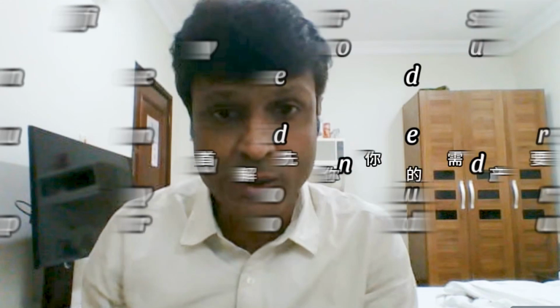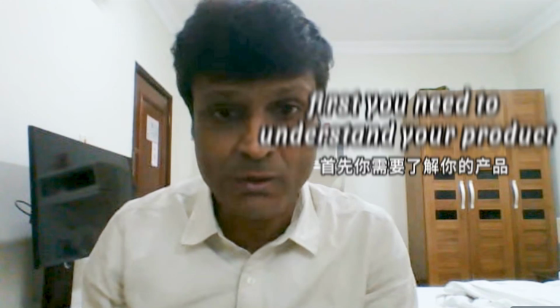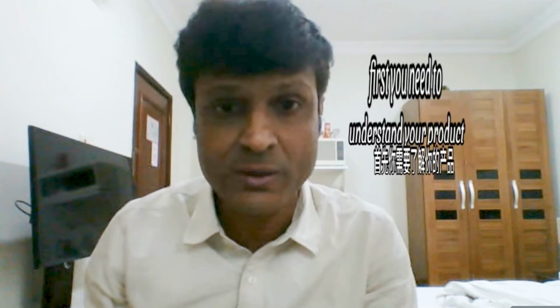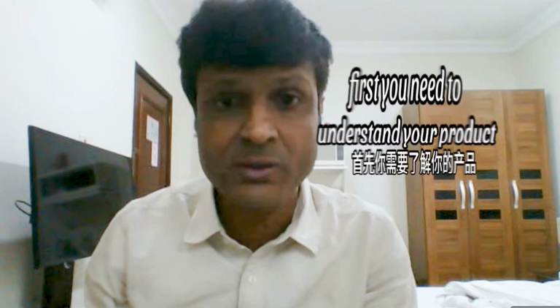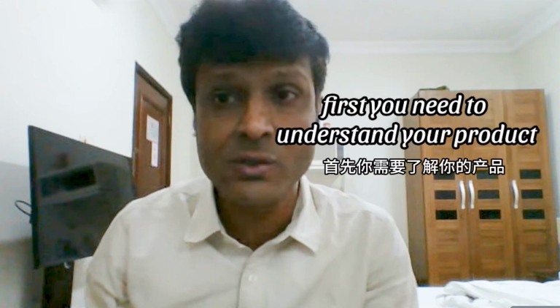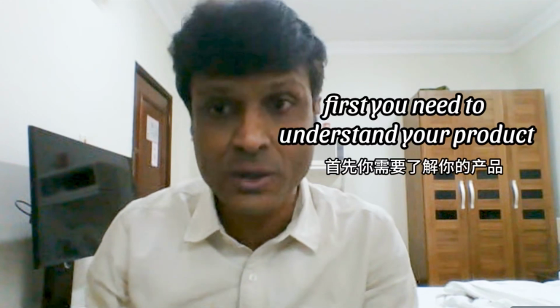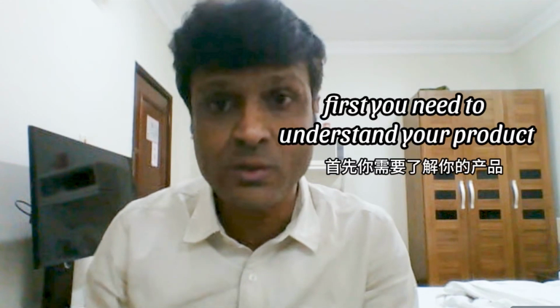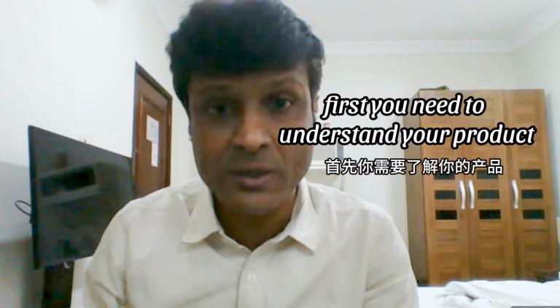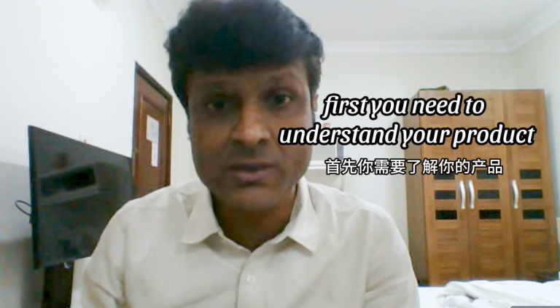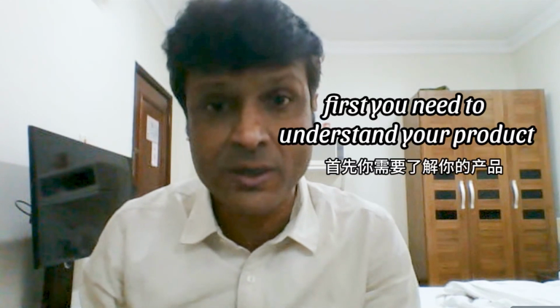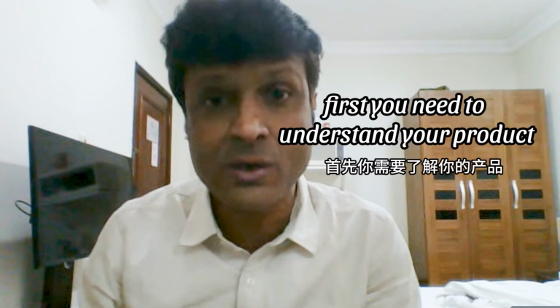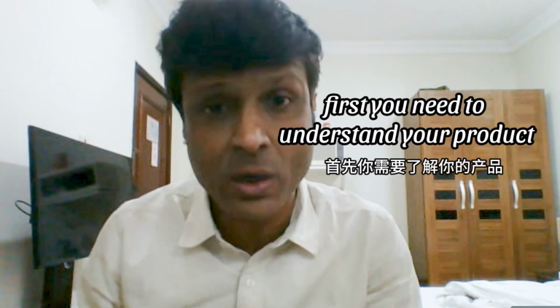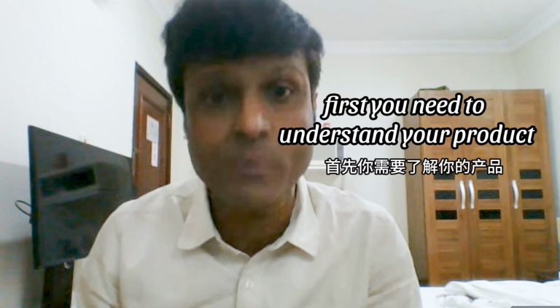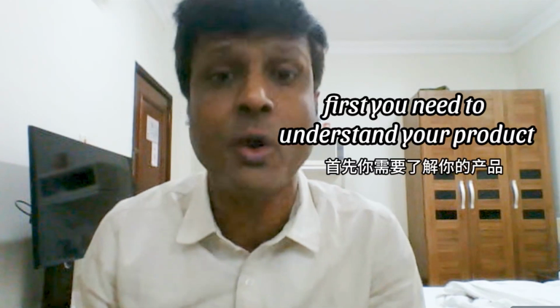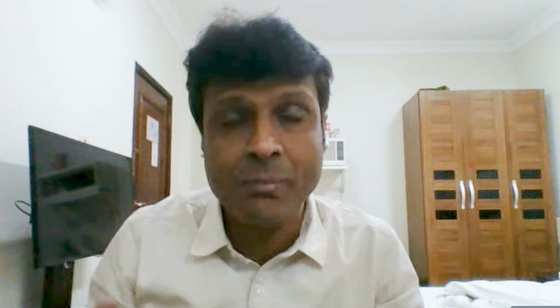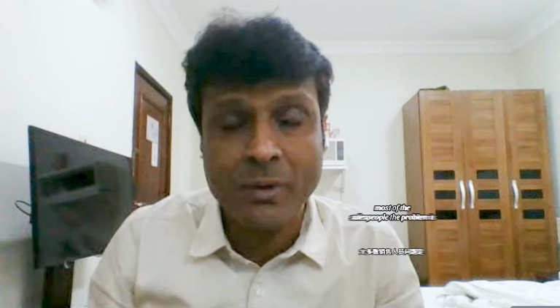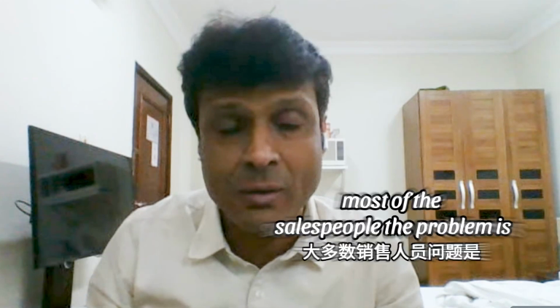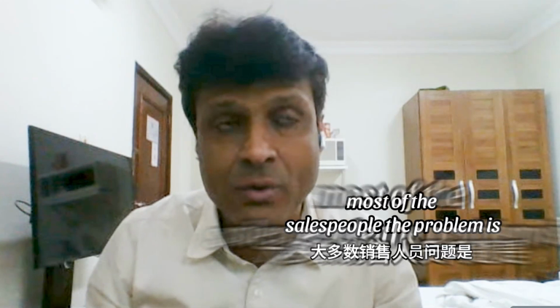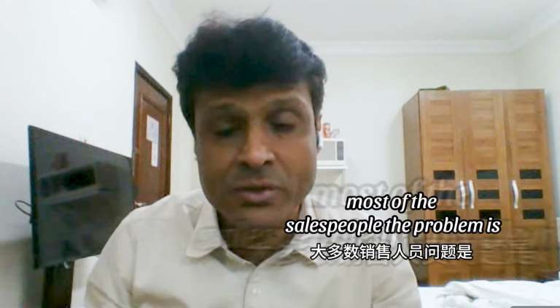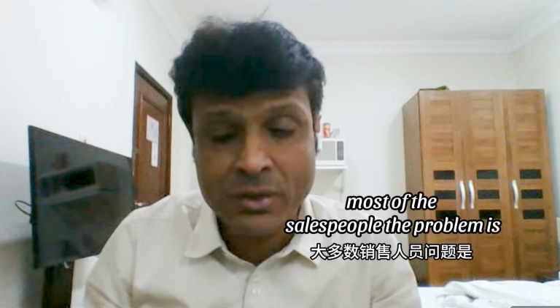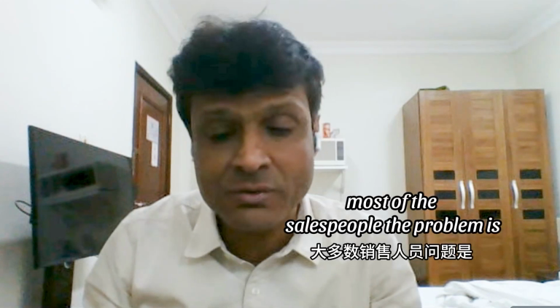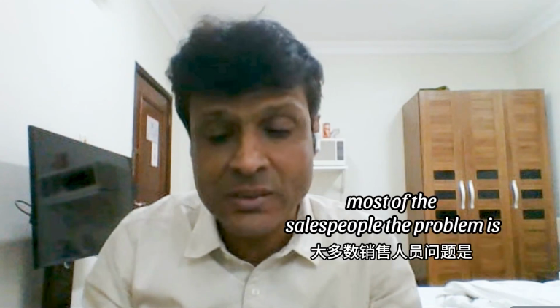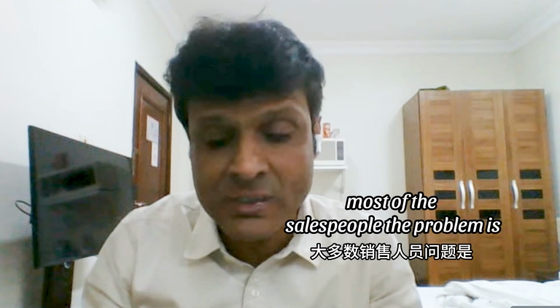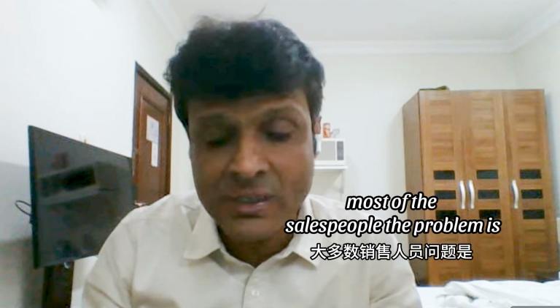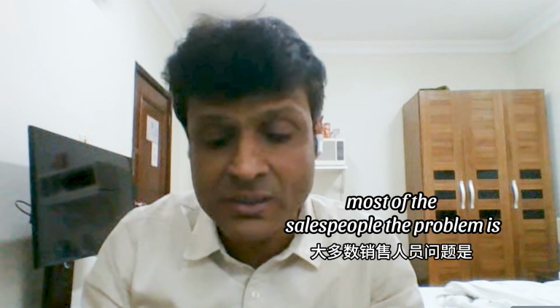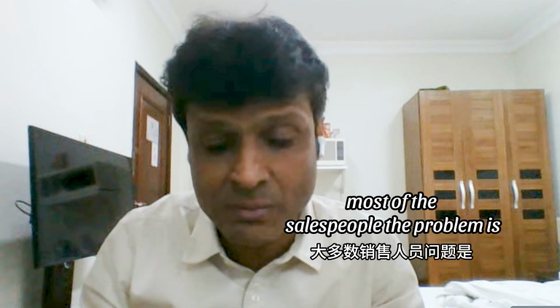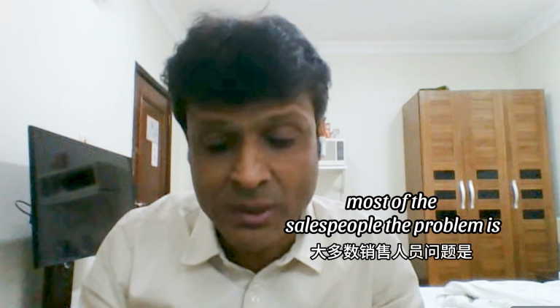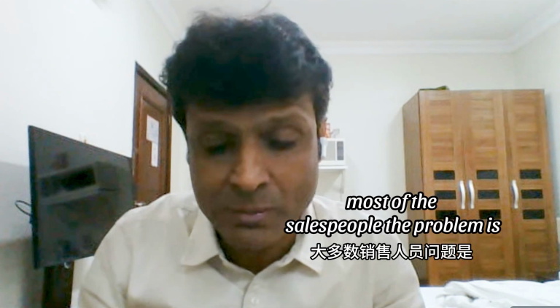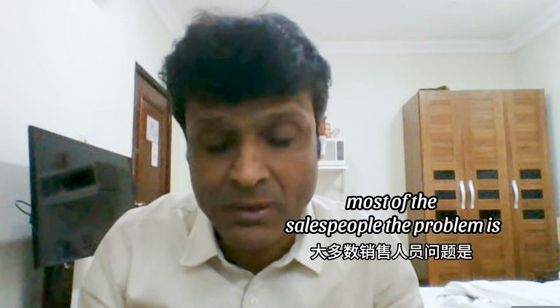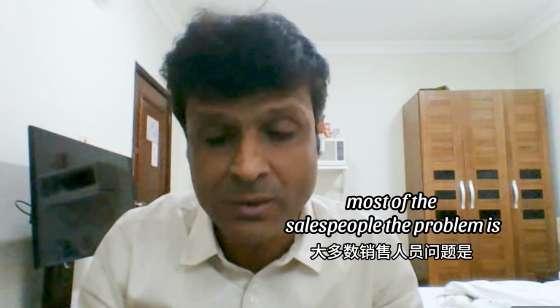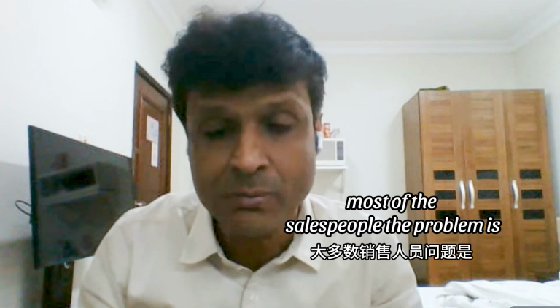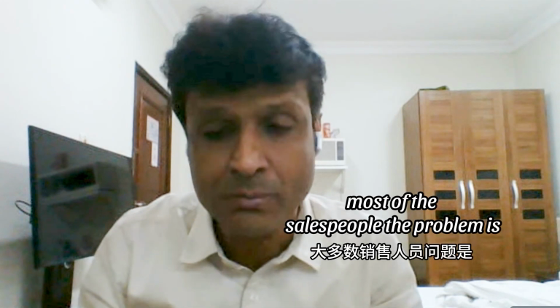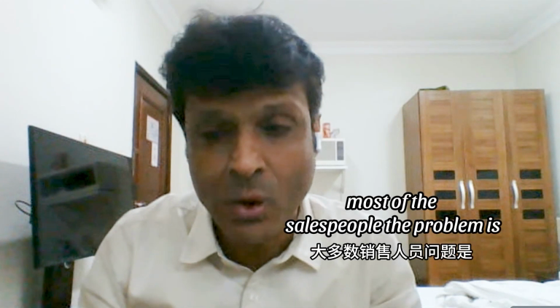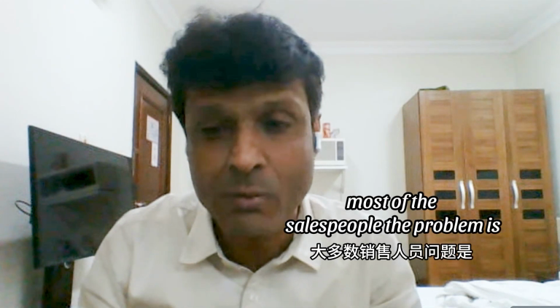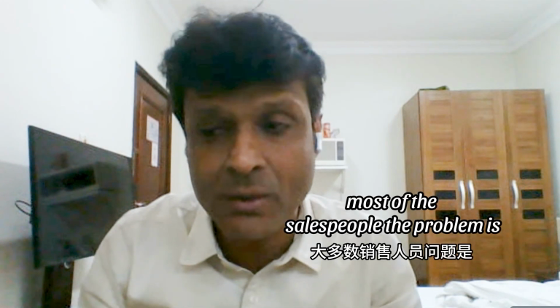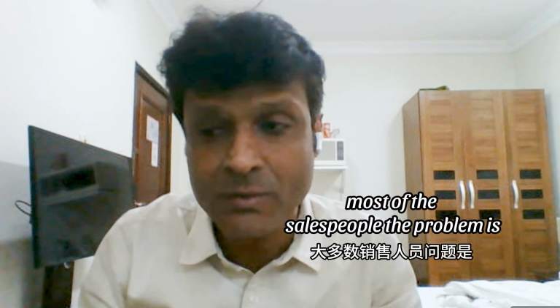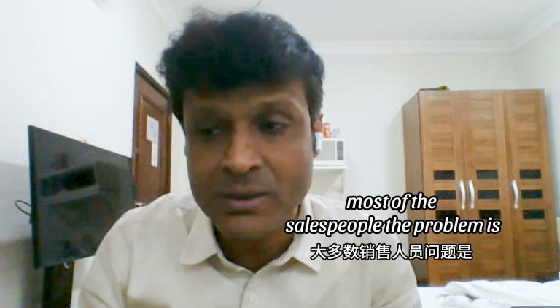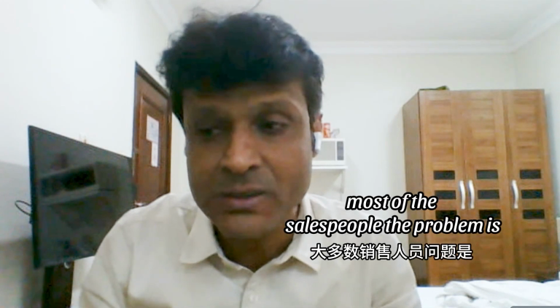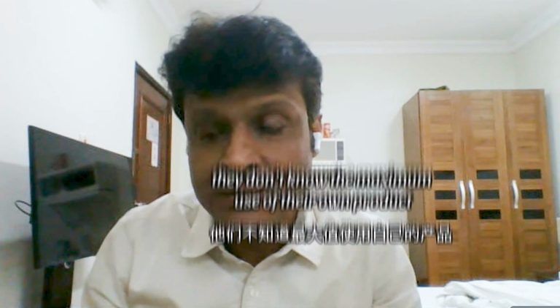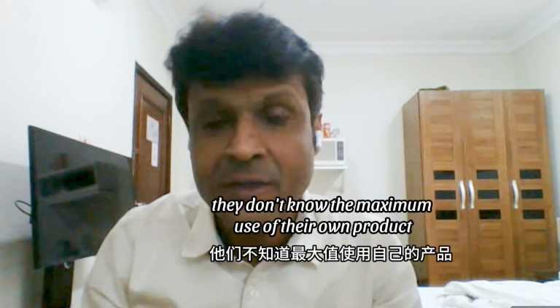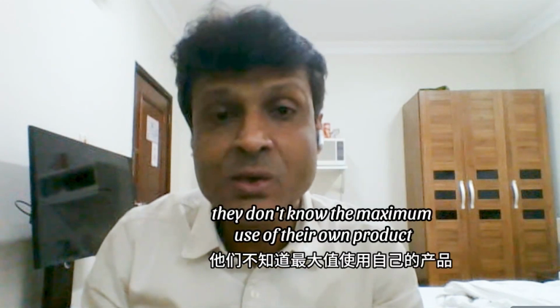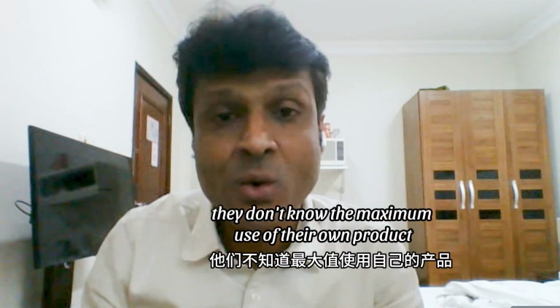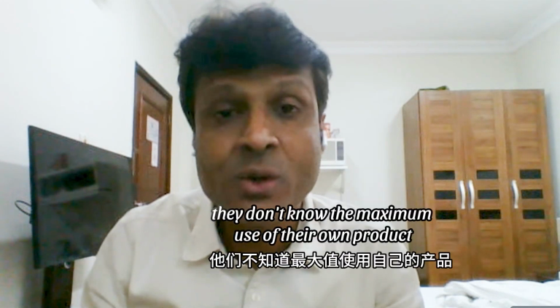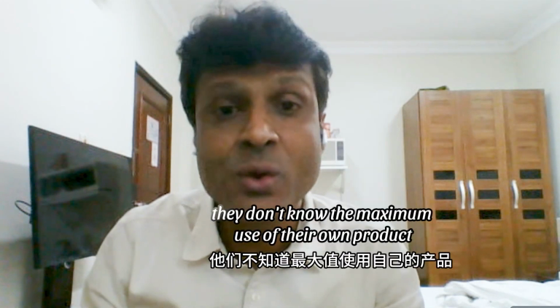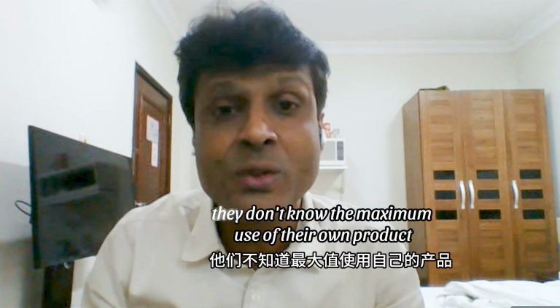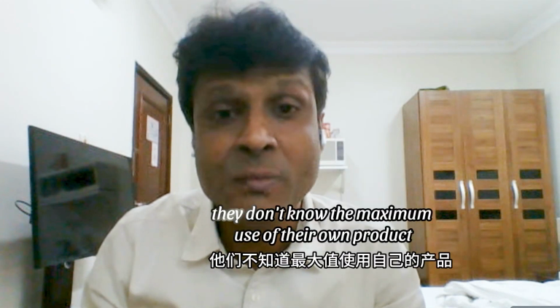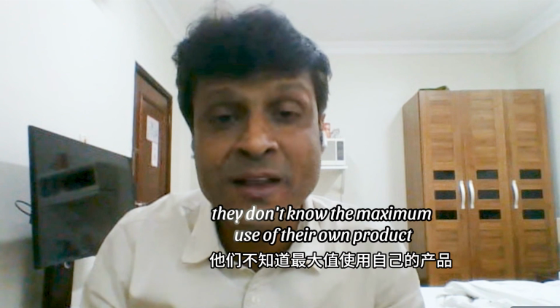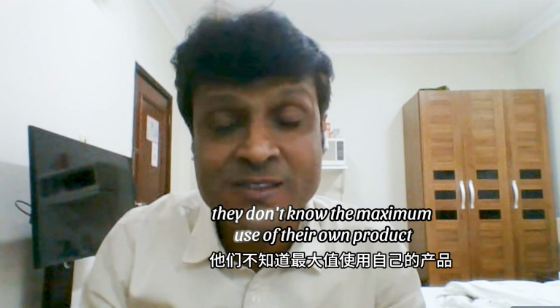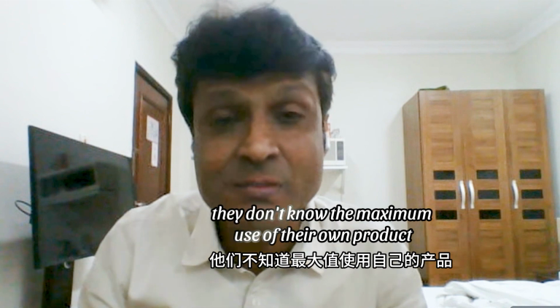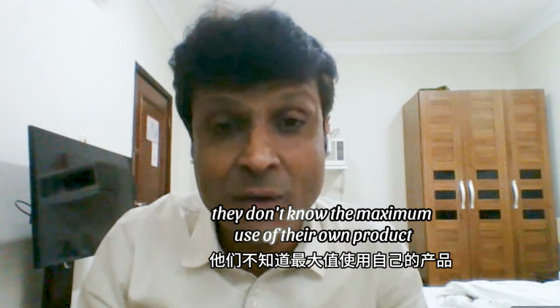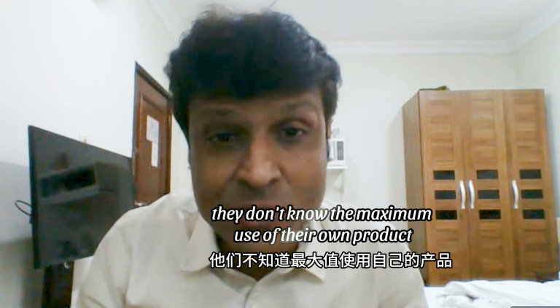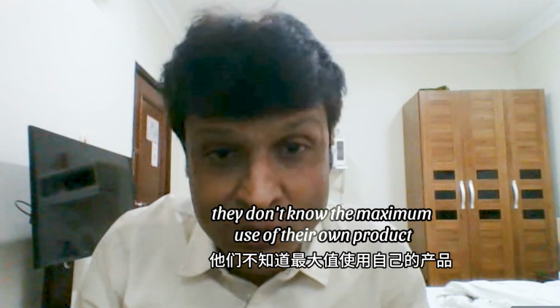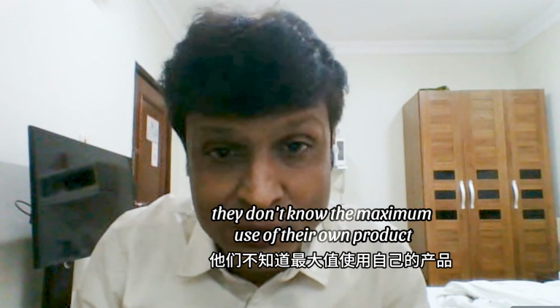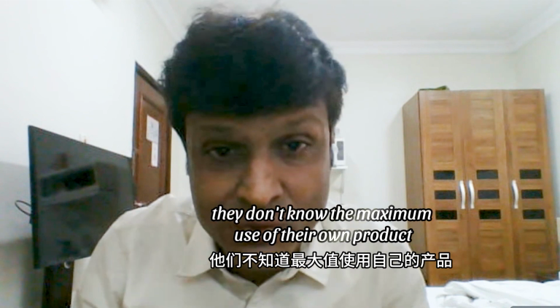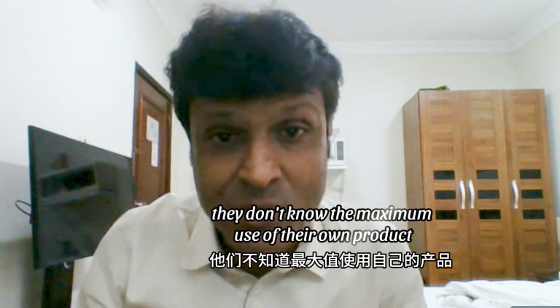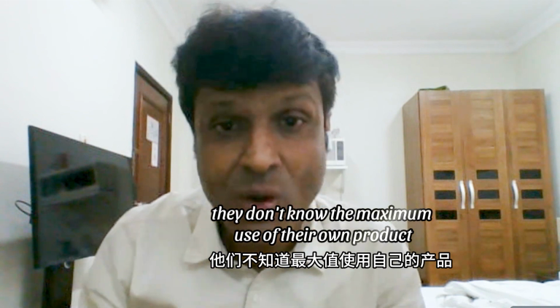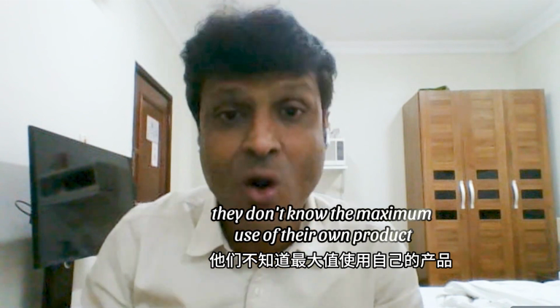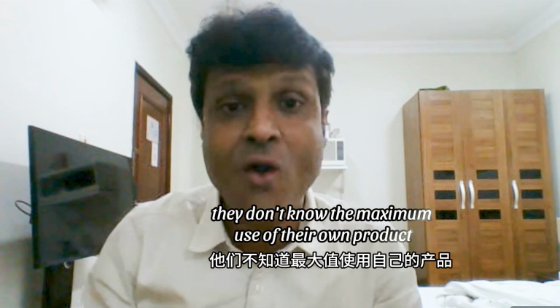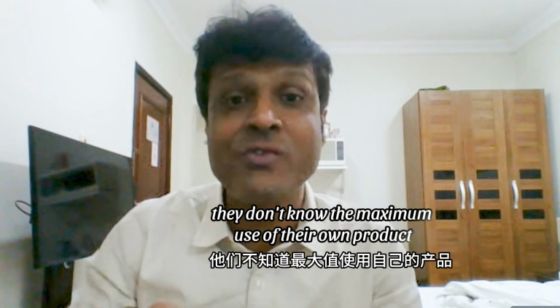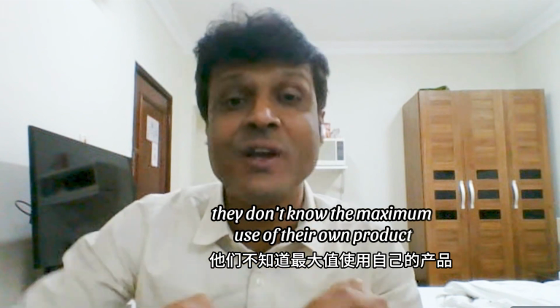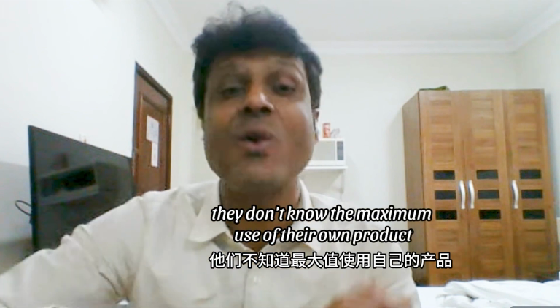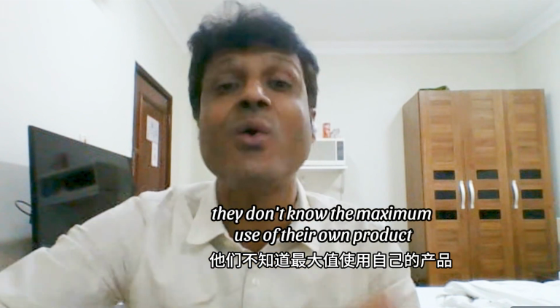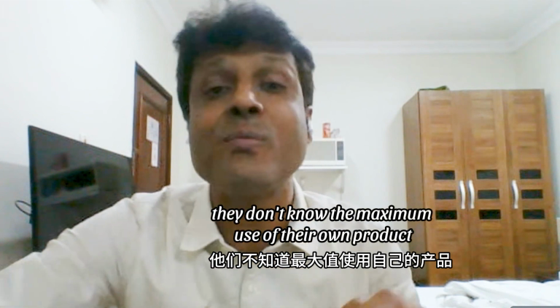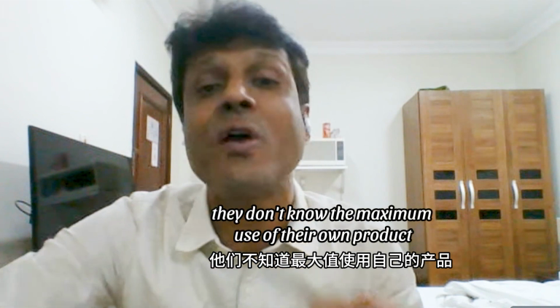First you need to understand your product. Most salespeople have a problem — they don't know the maximum use of their own product.